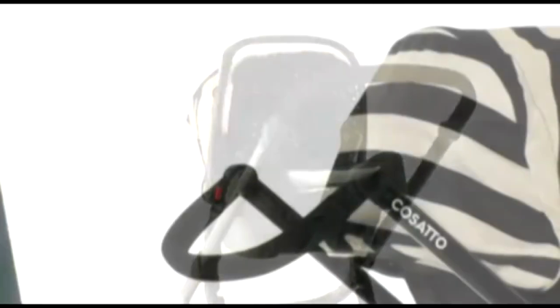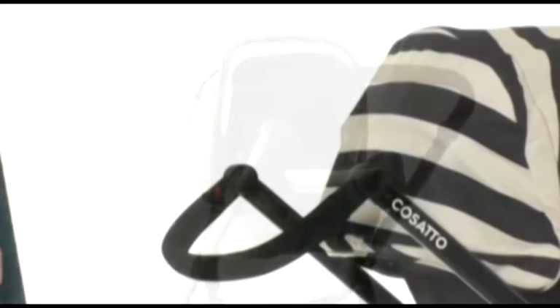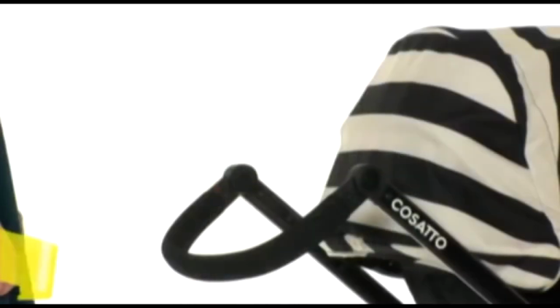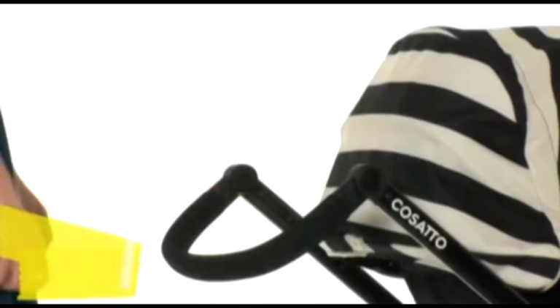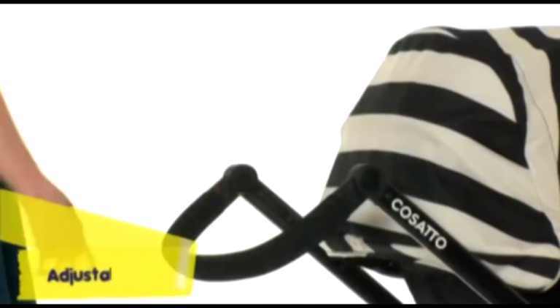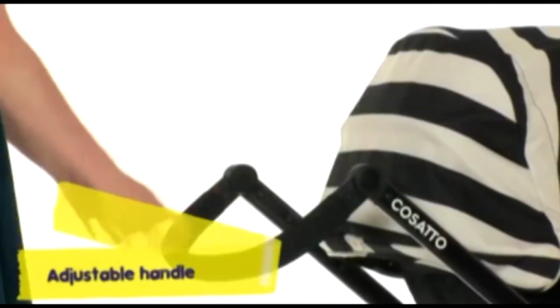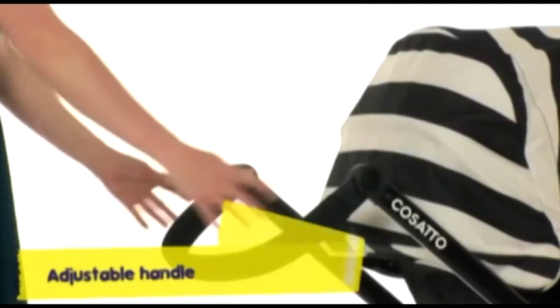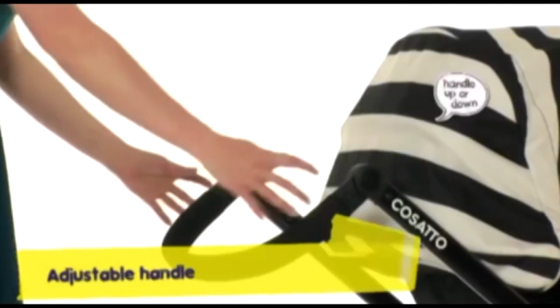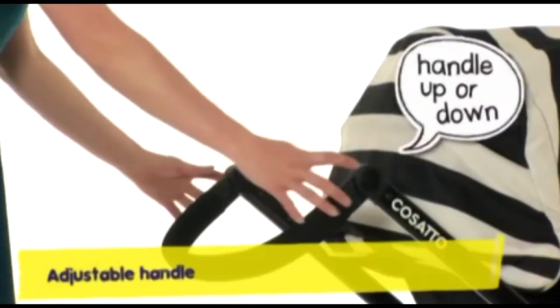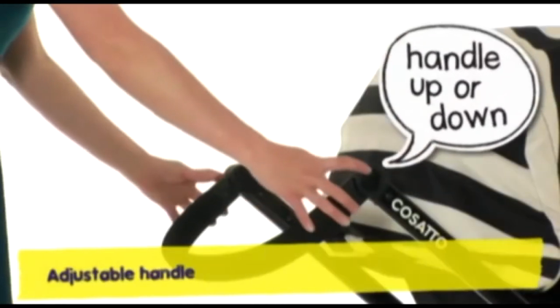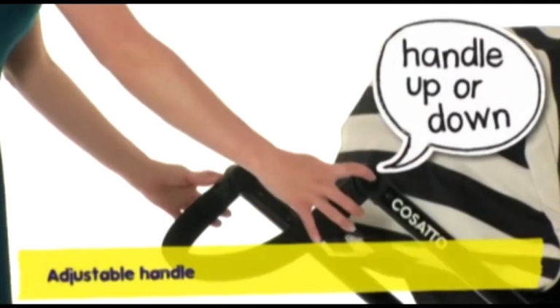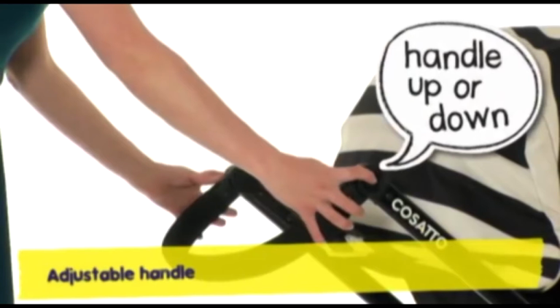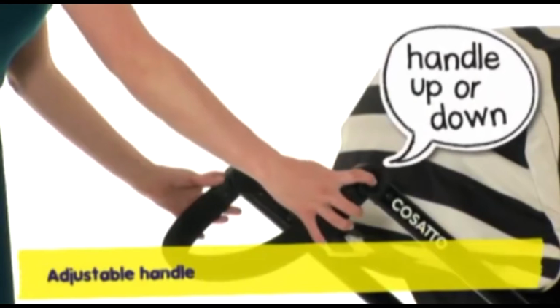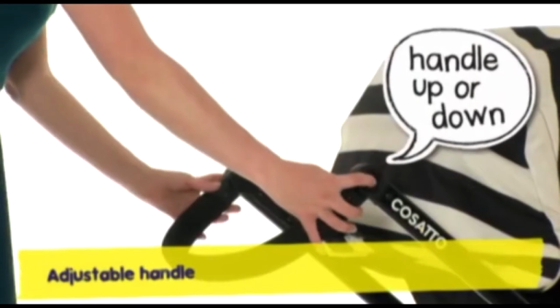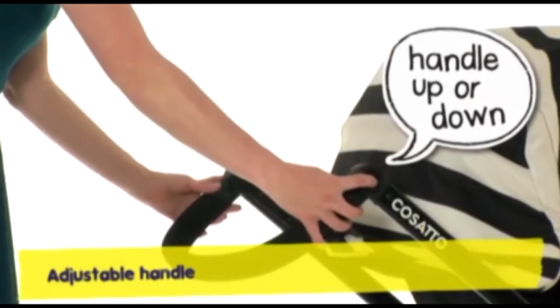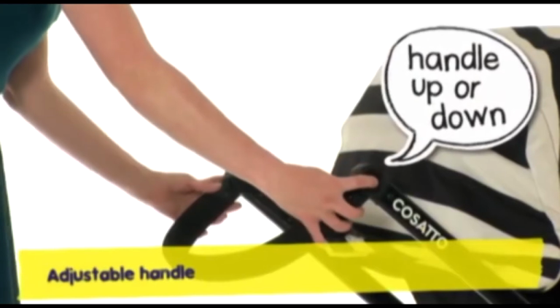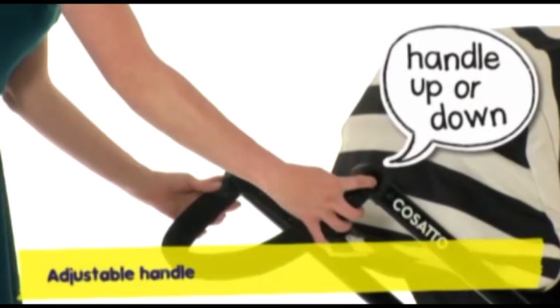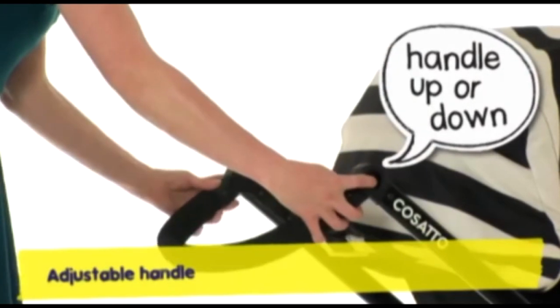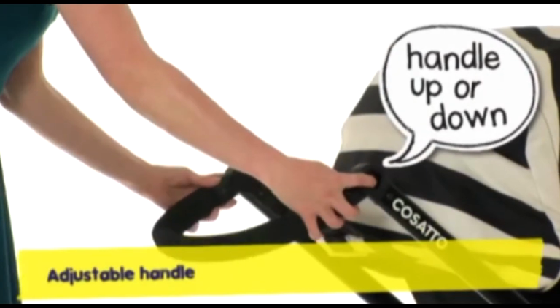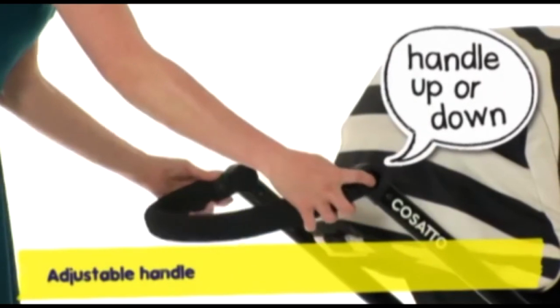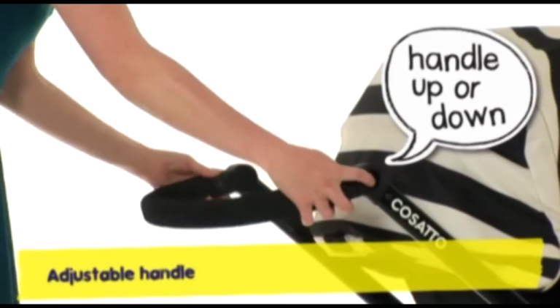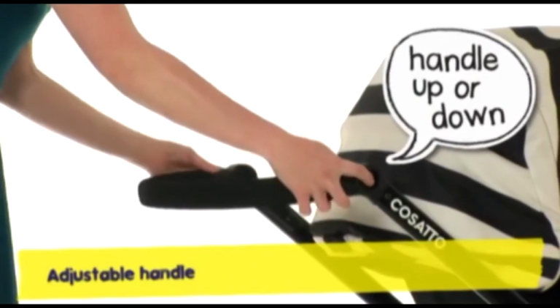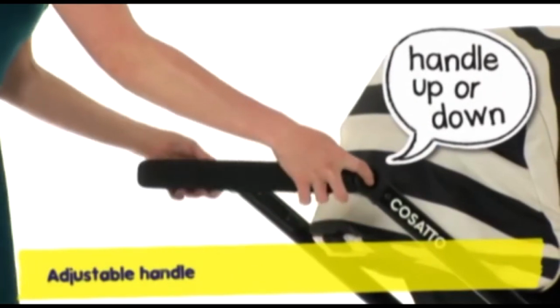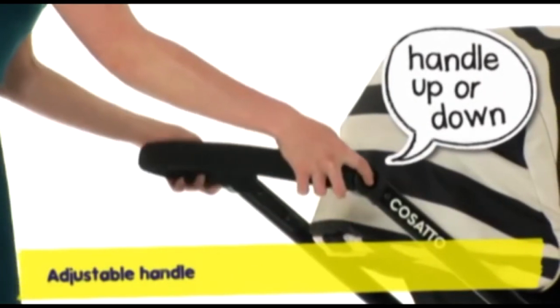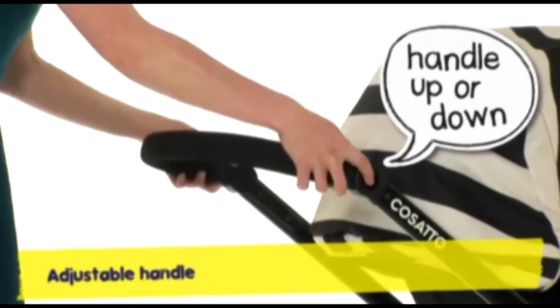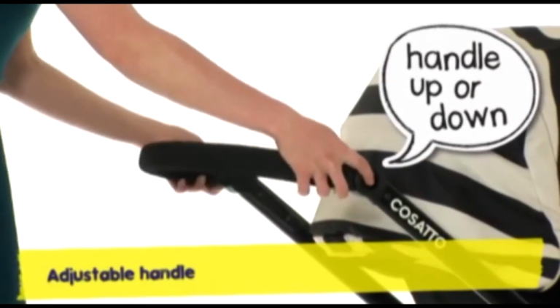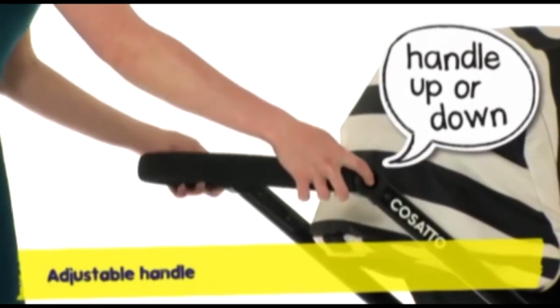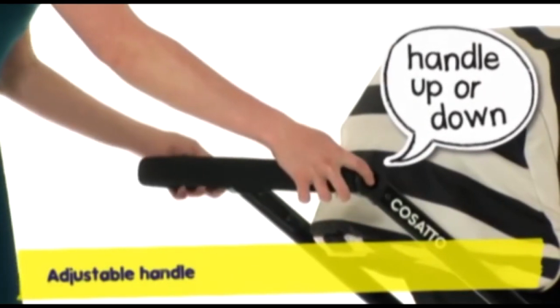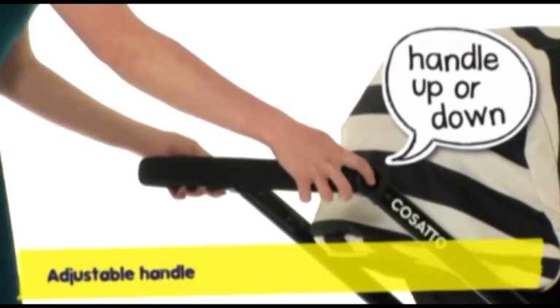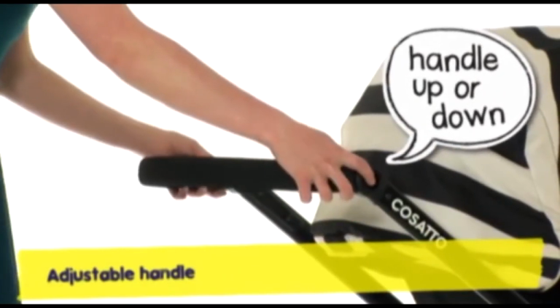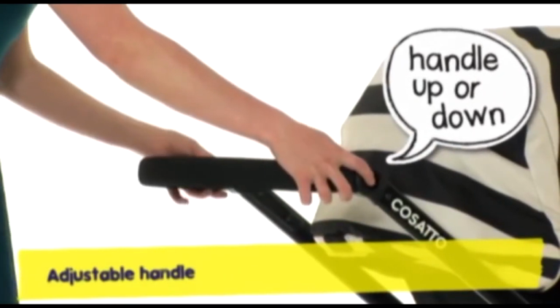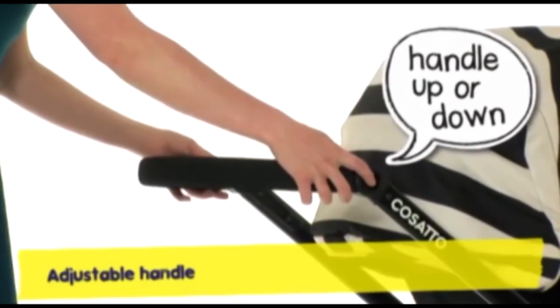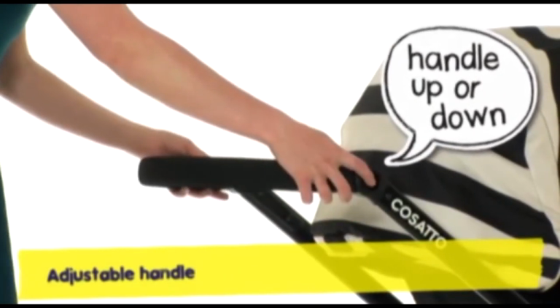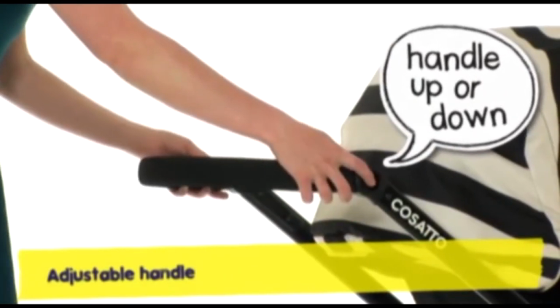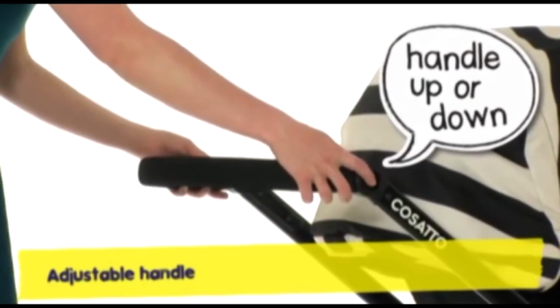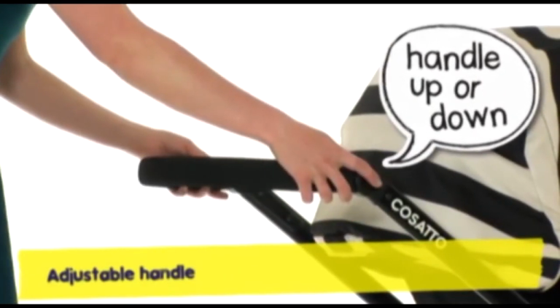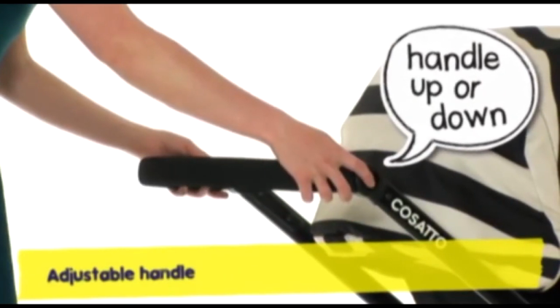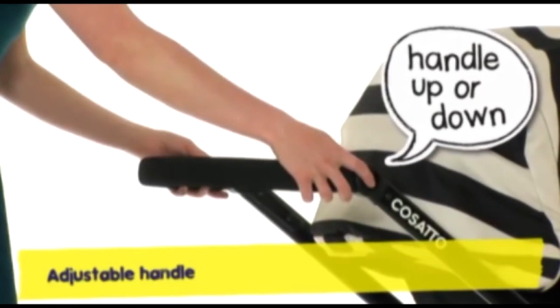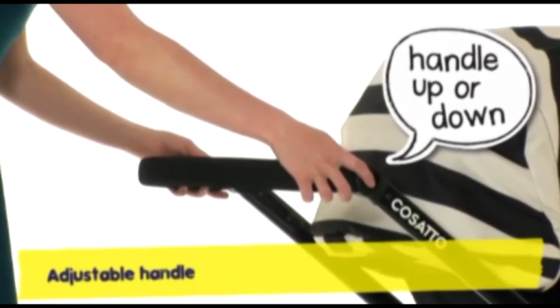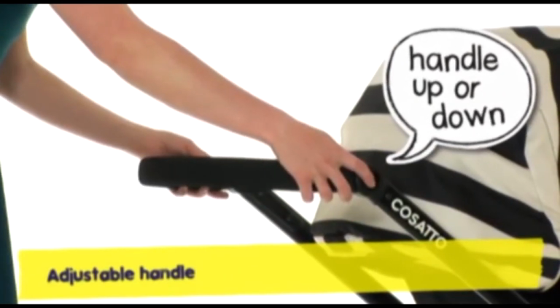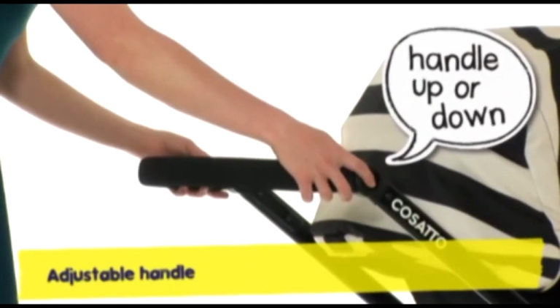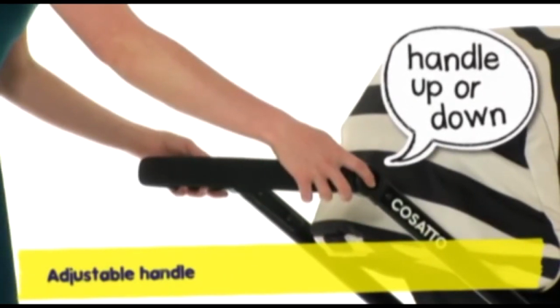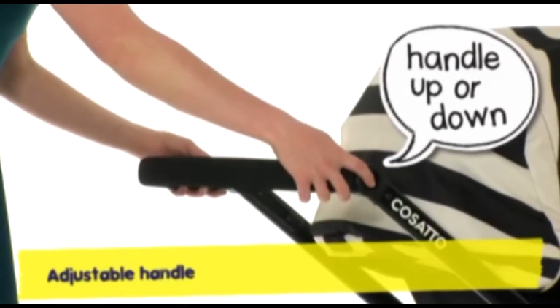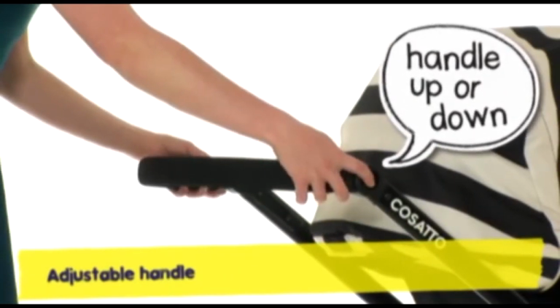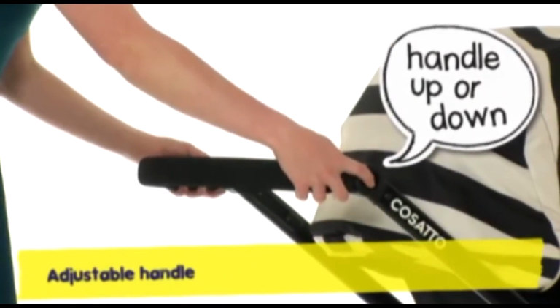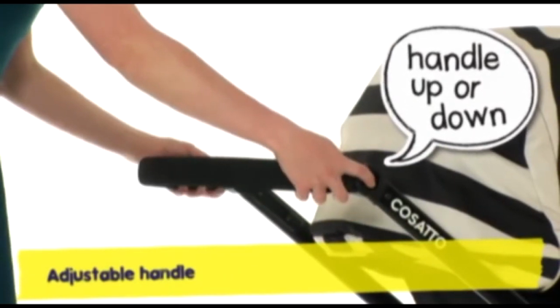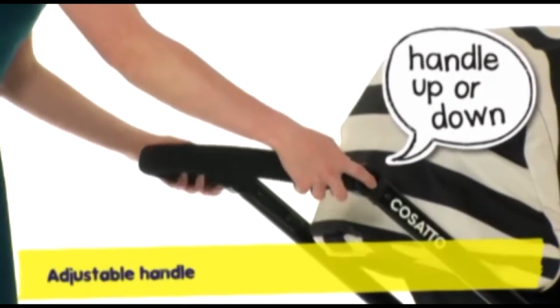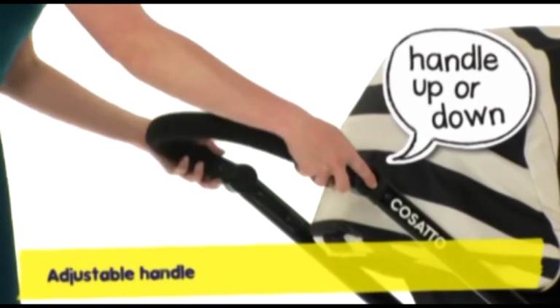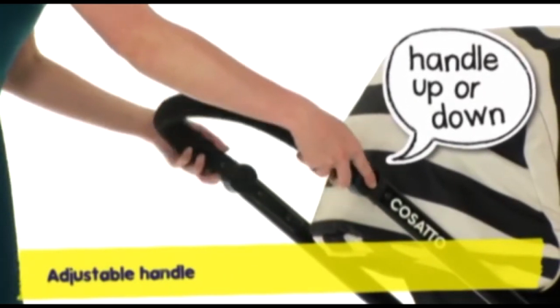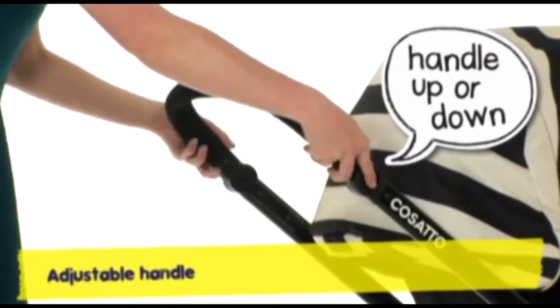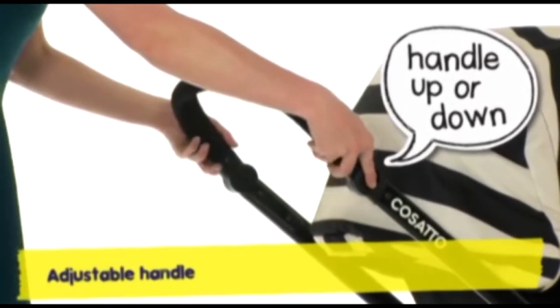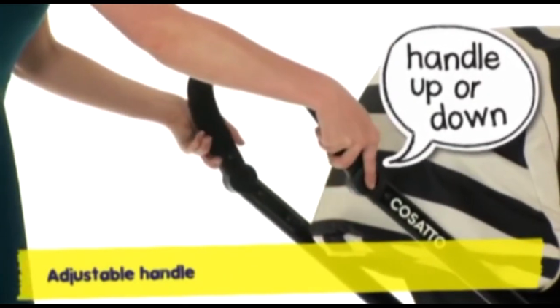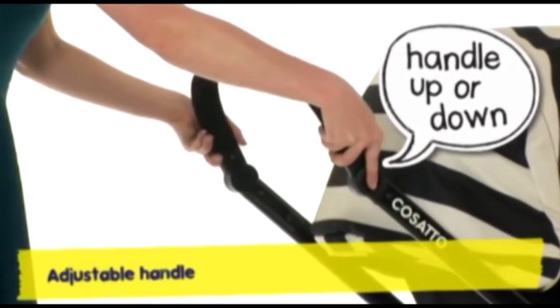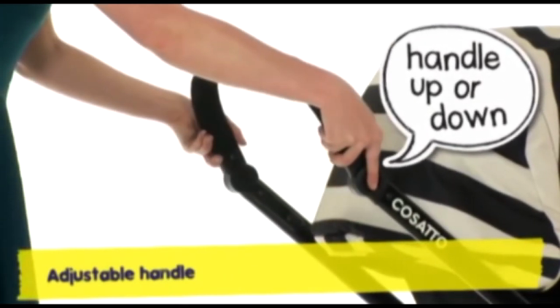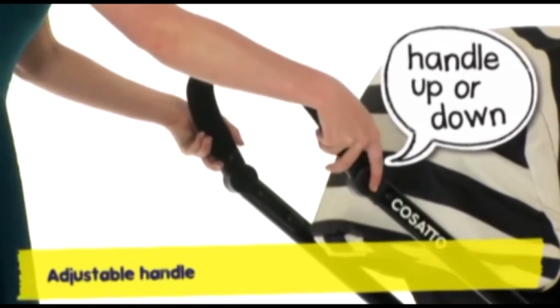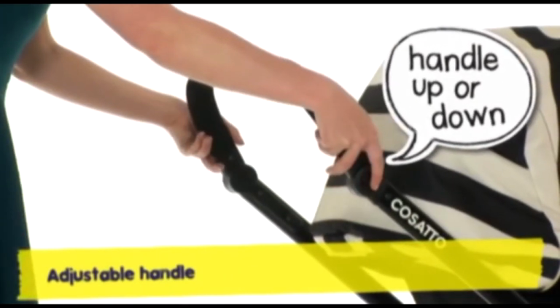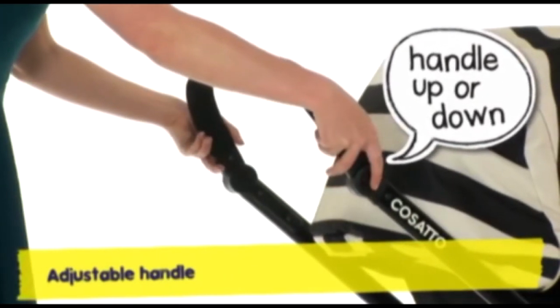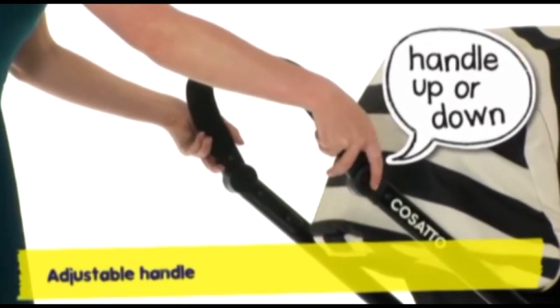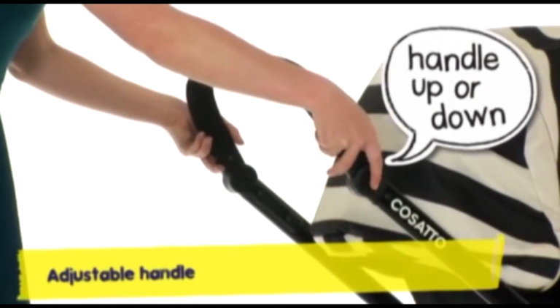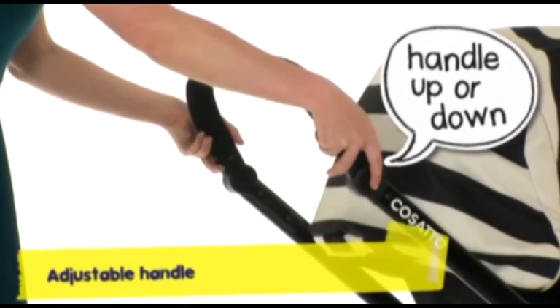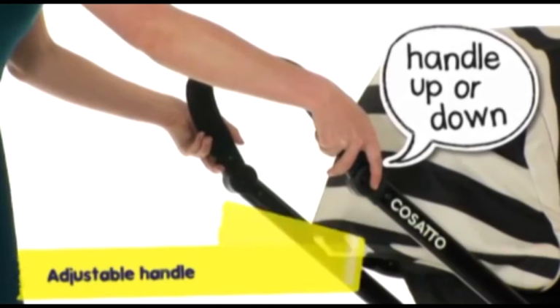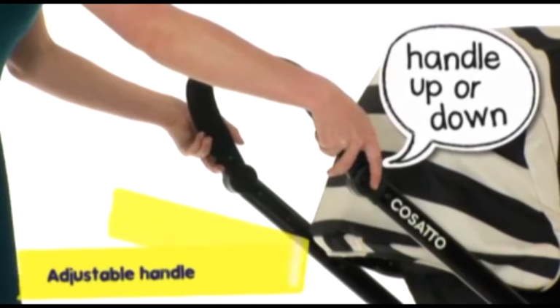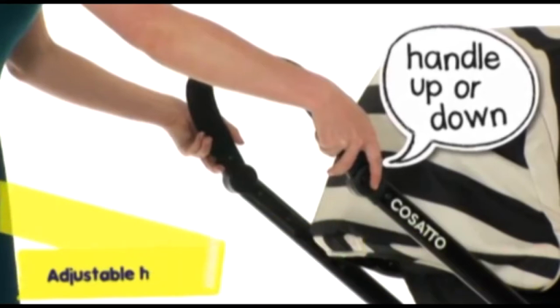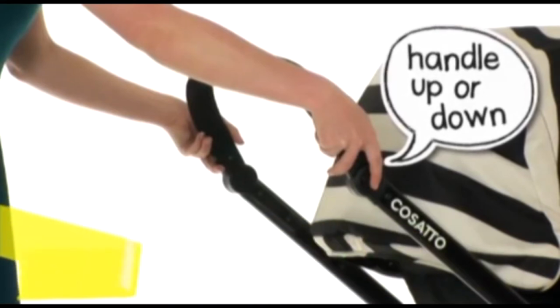With an adjustable handle that's casually clever, tall or short, Giggle will suit you whatever.